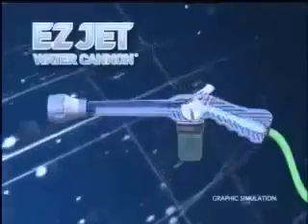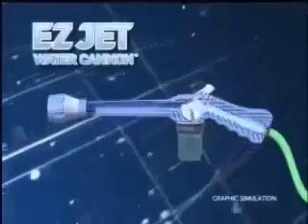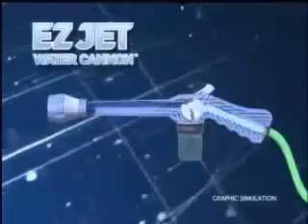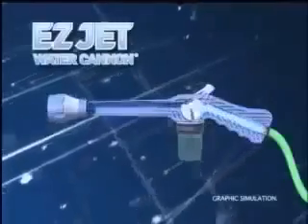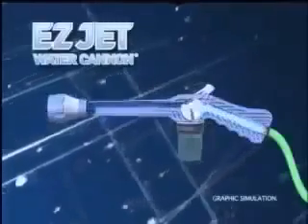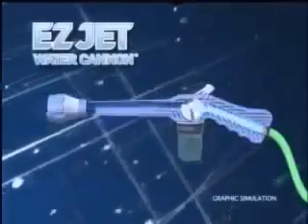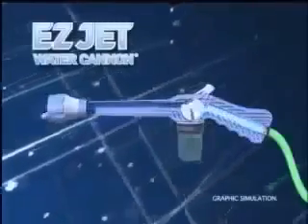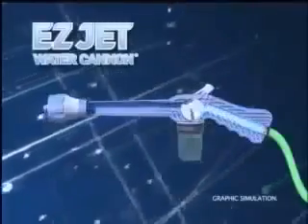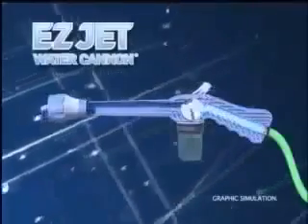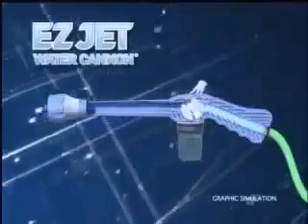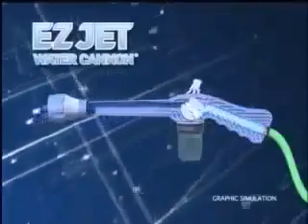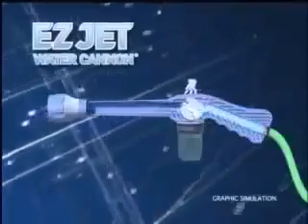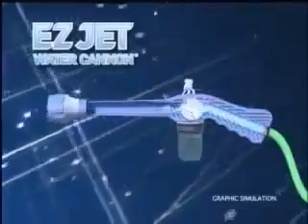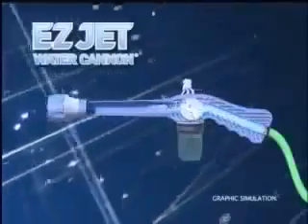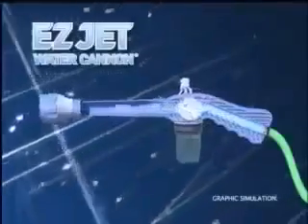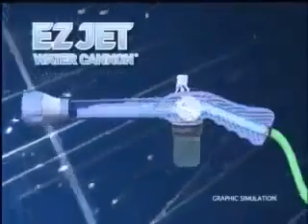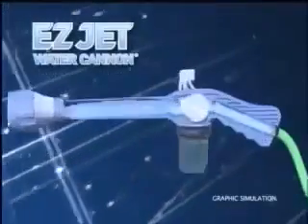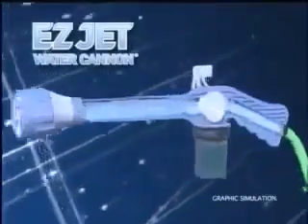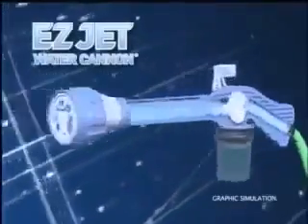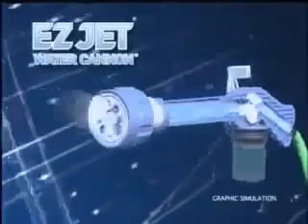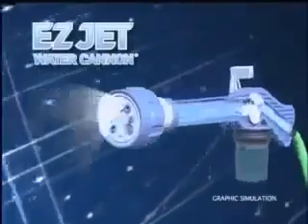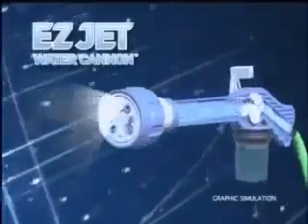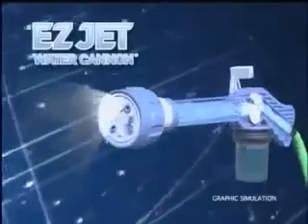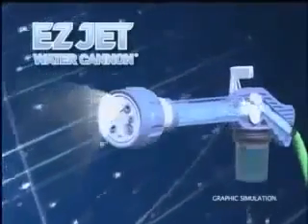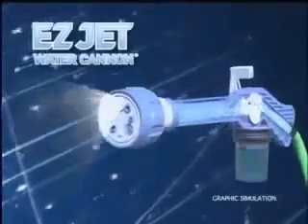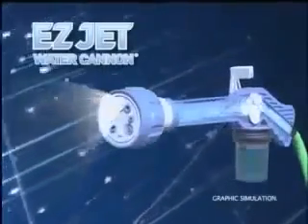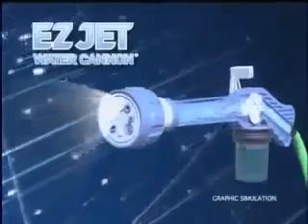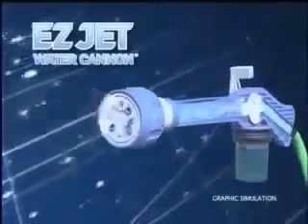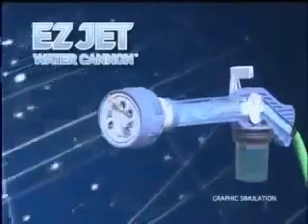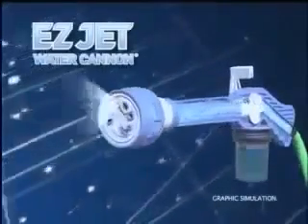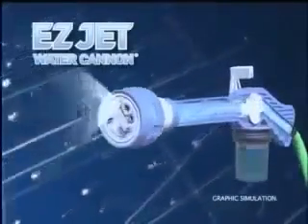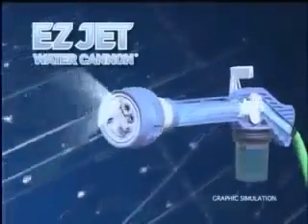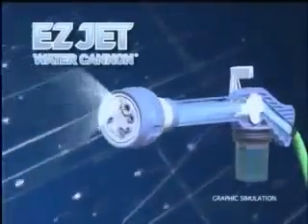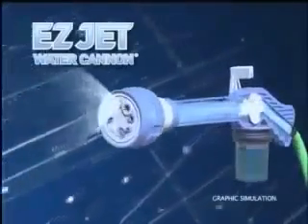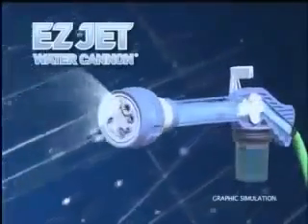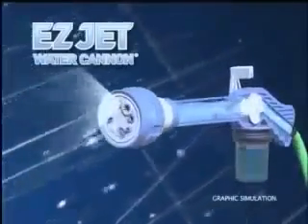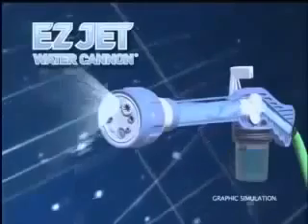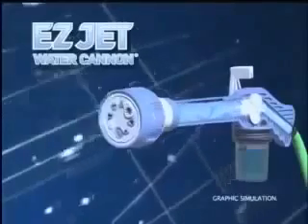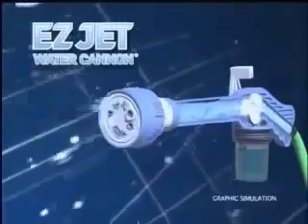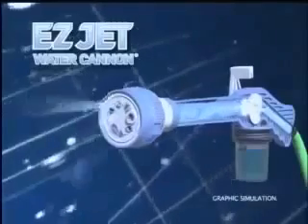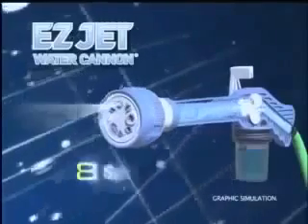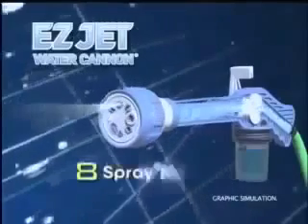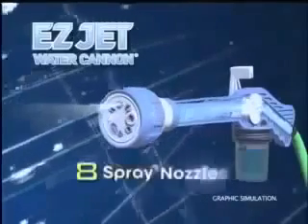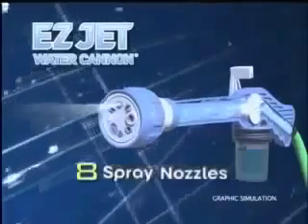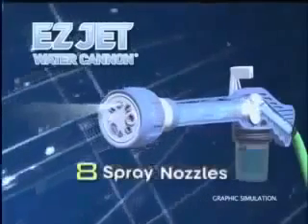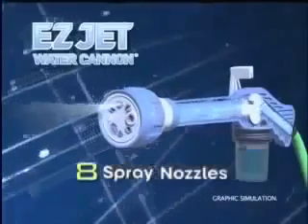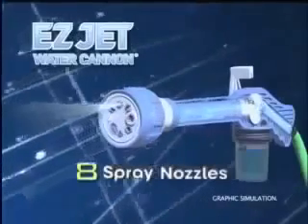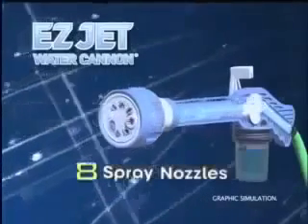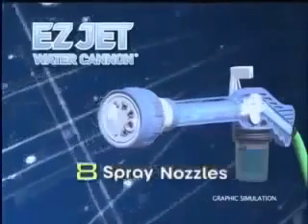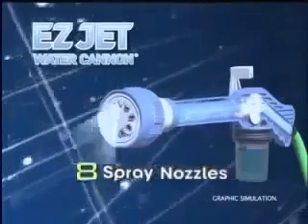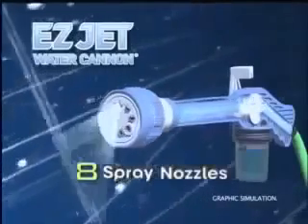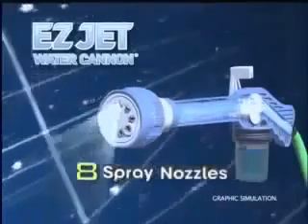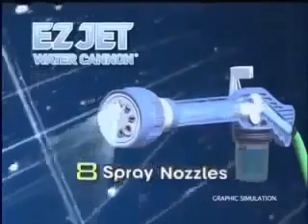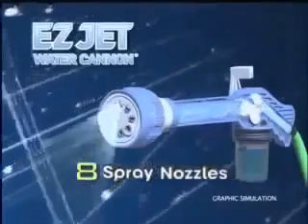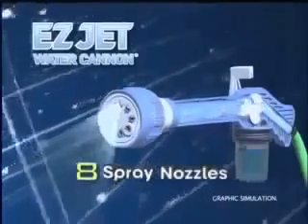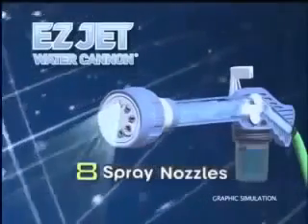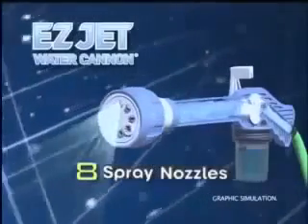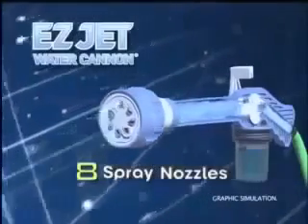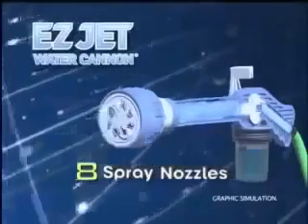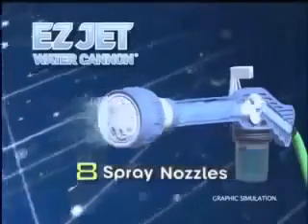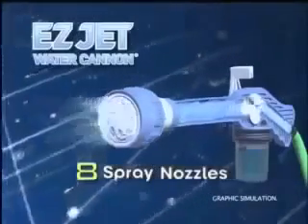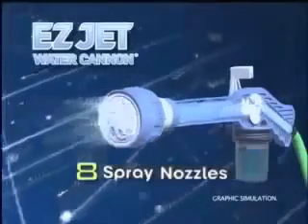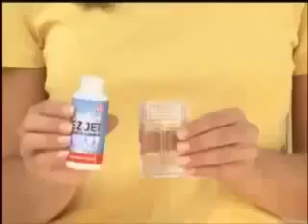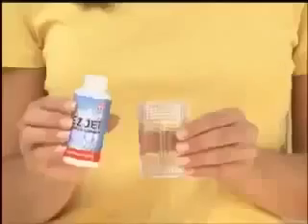Look, water enters the expansion chamber and is stored until you release it, and then it's forced out one of the 8 spray nozzles.